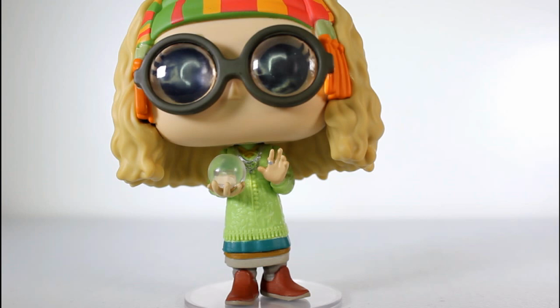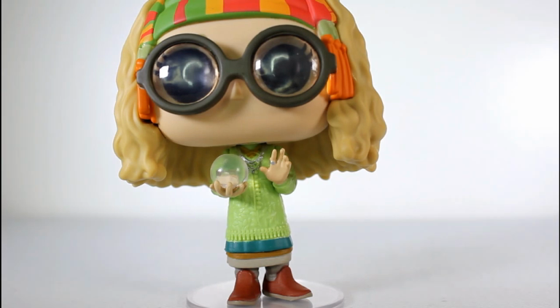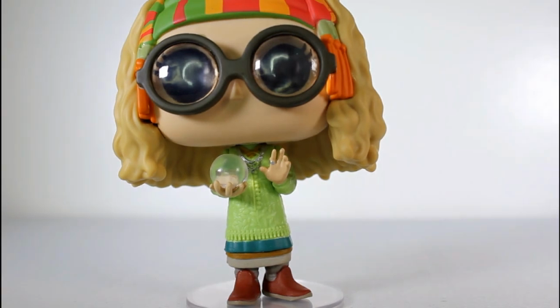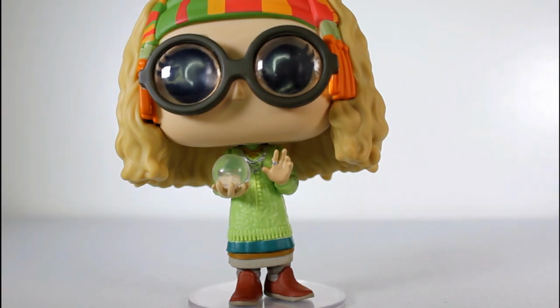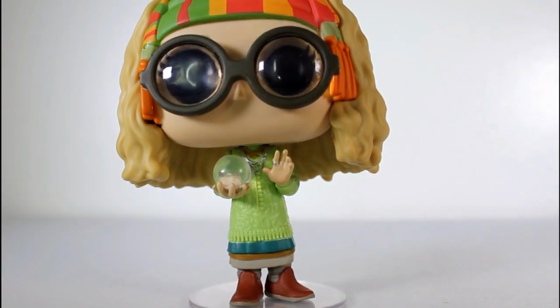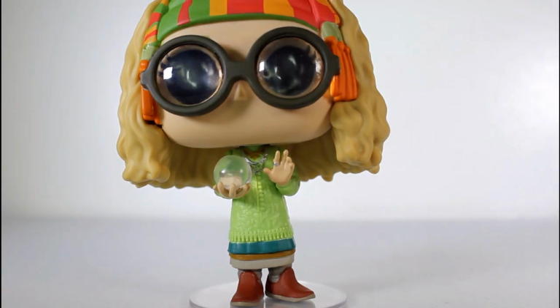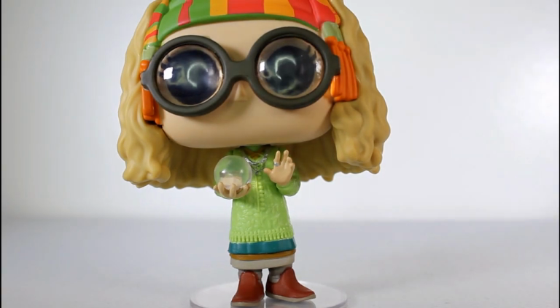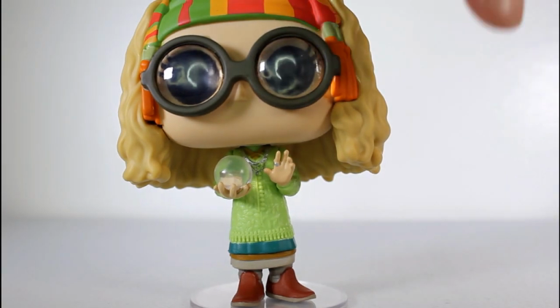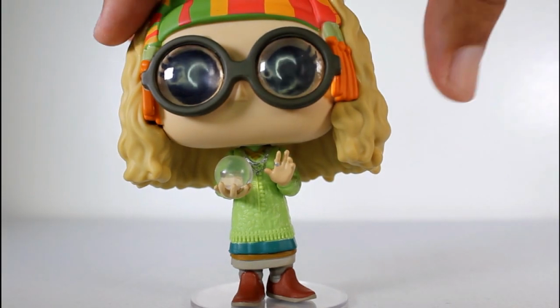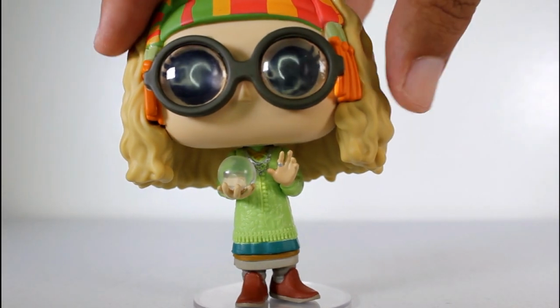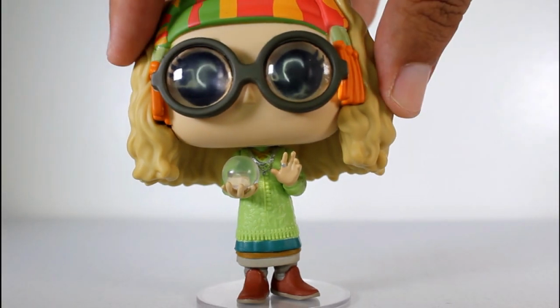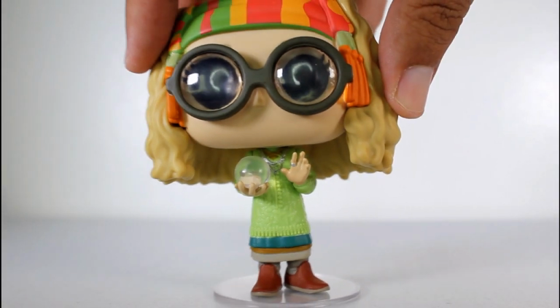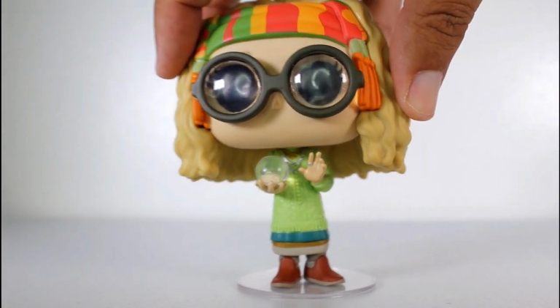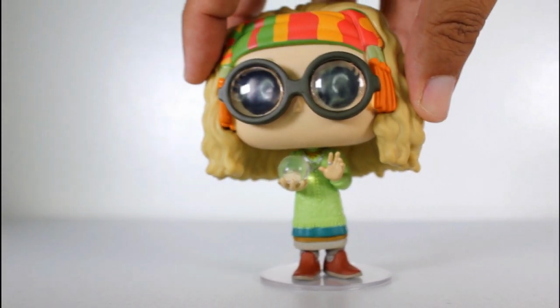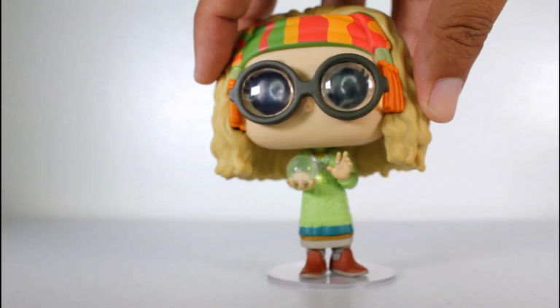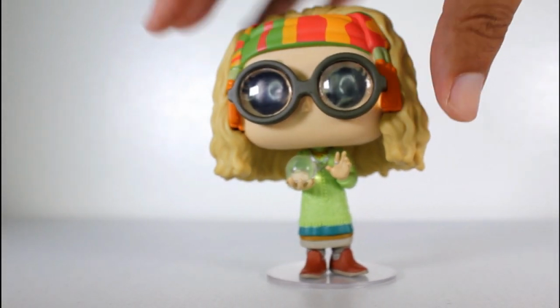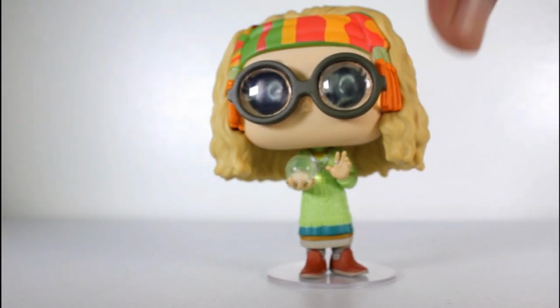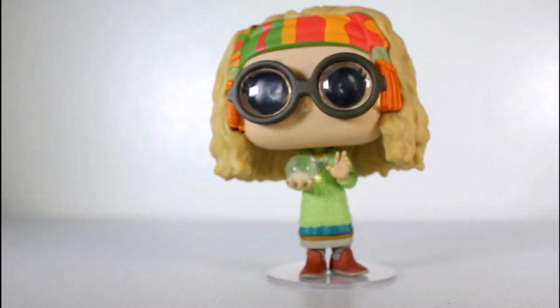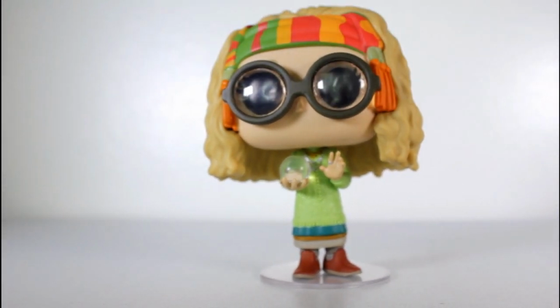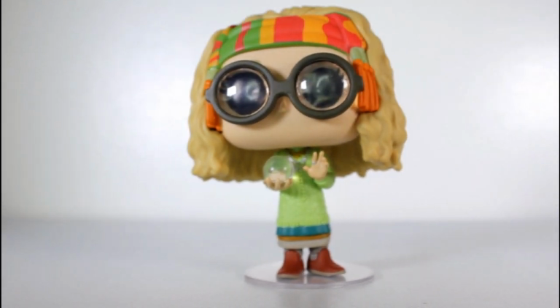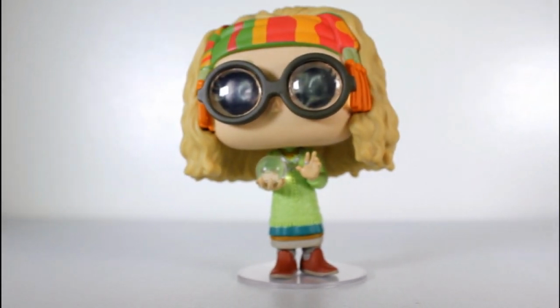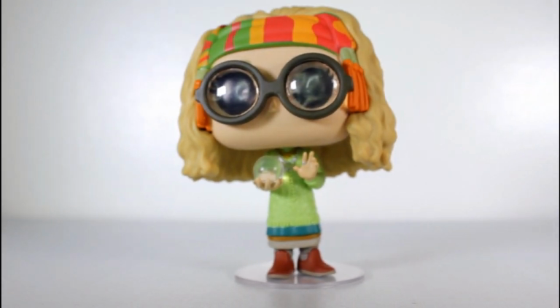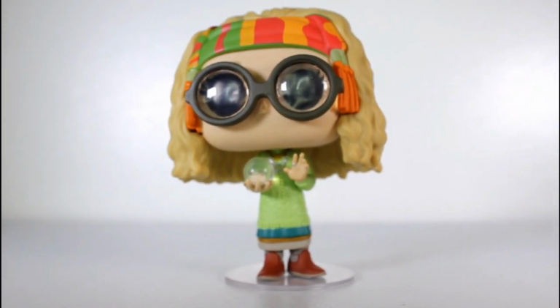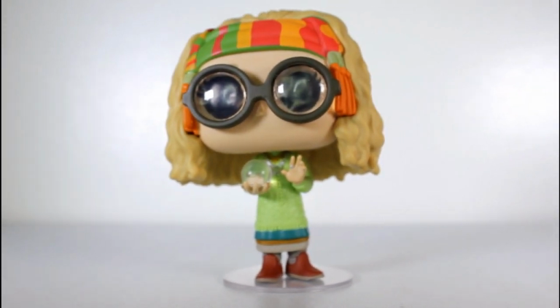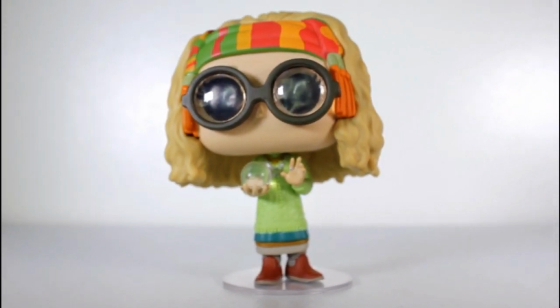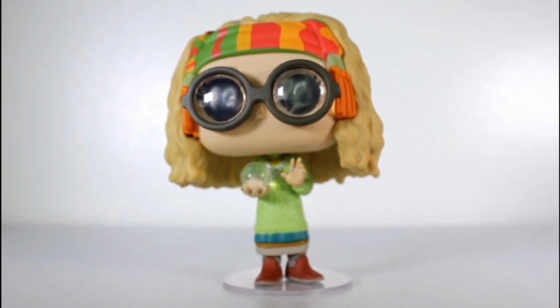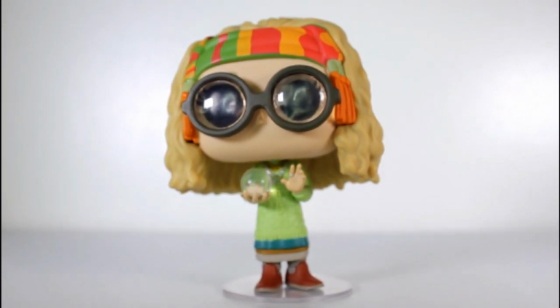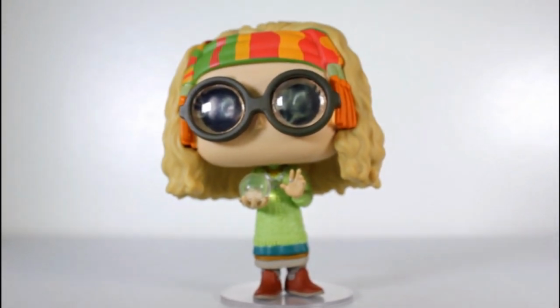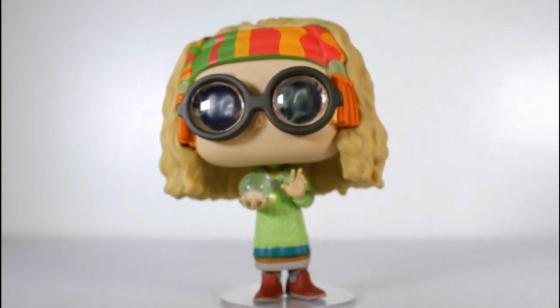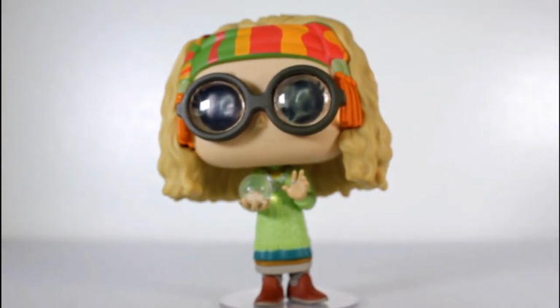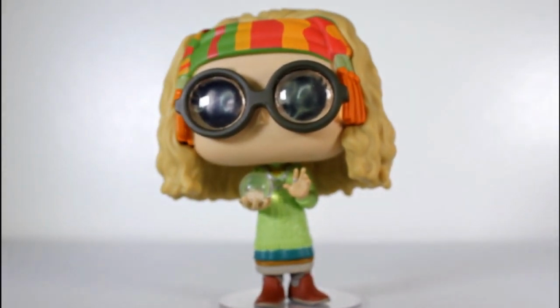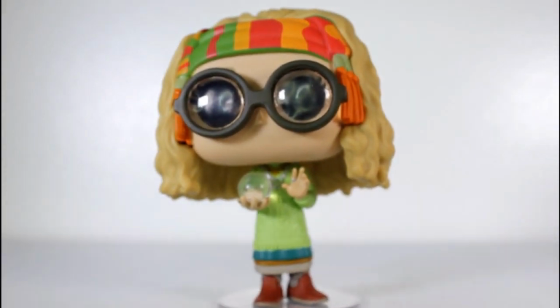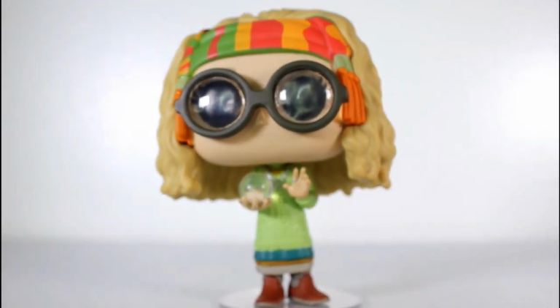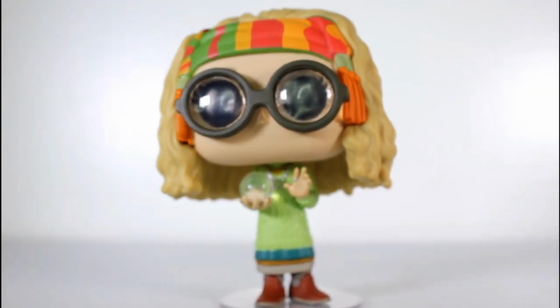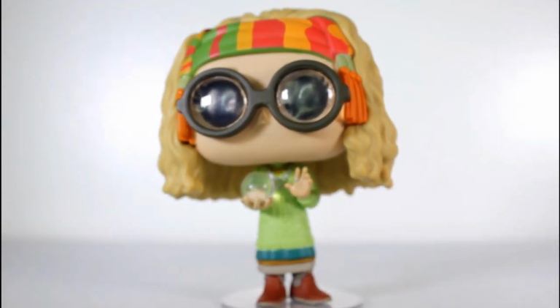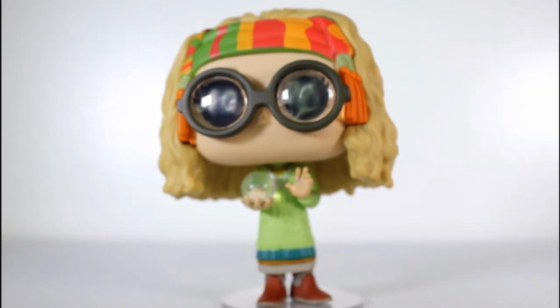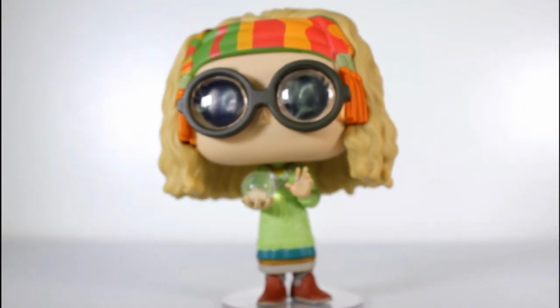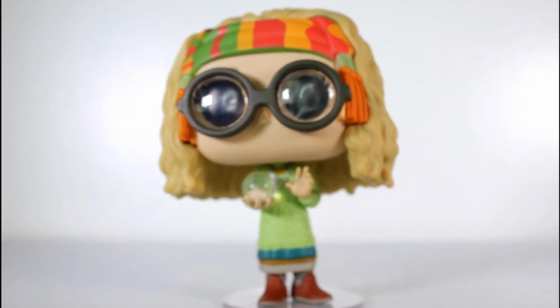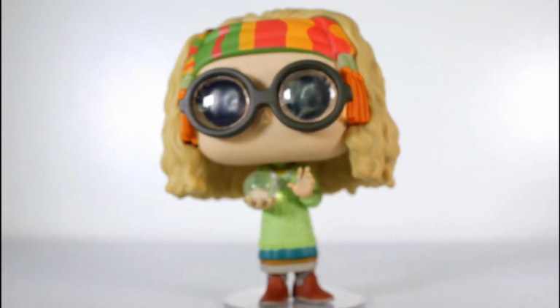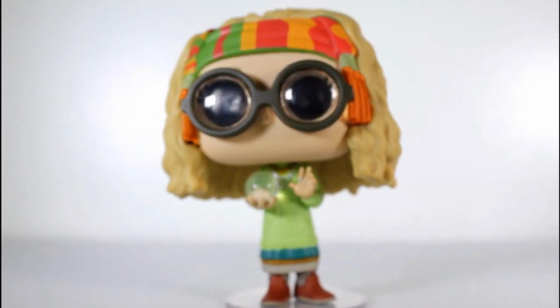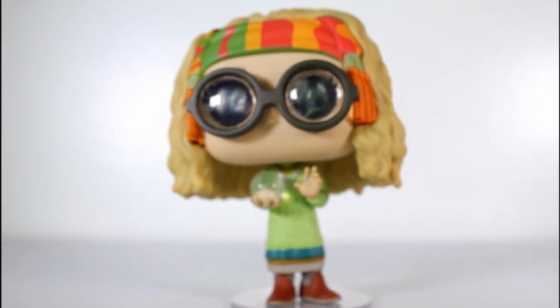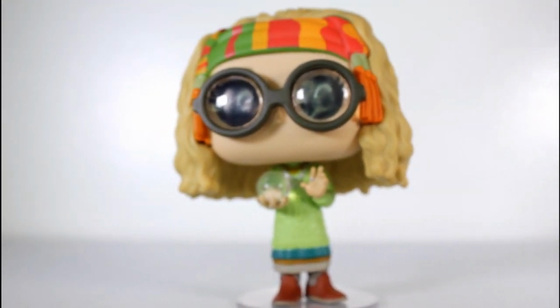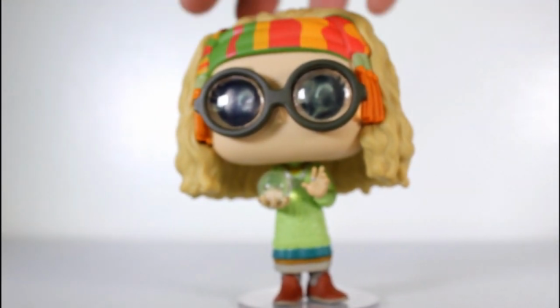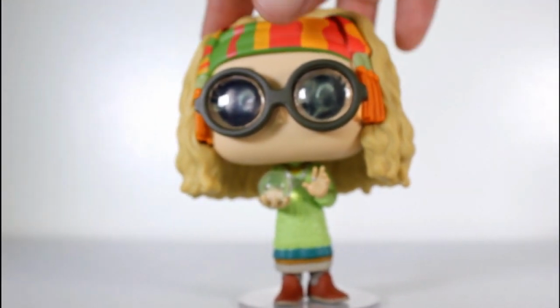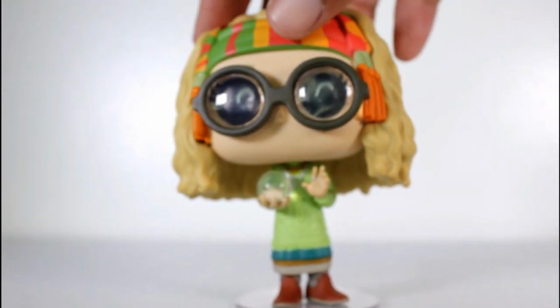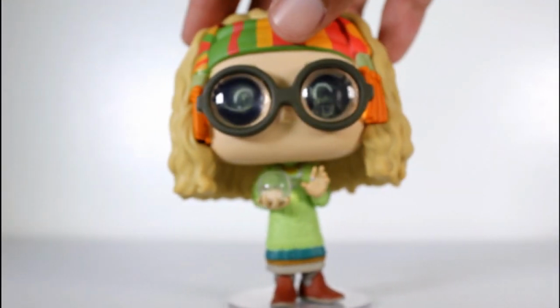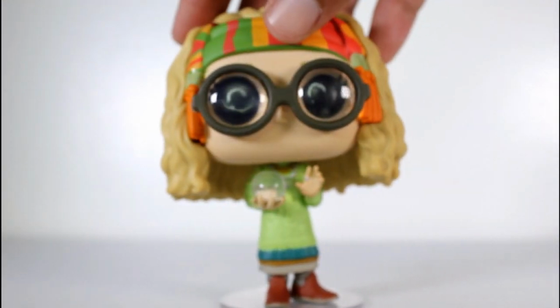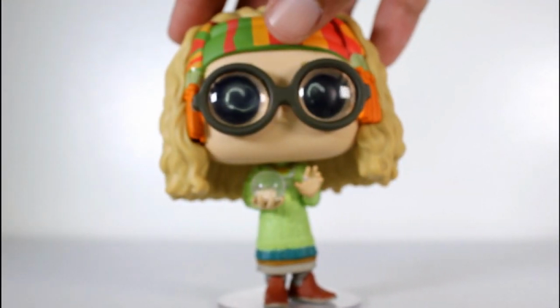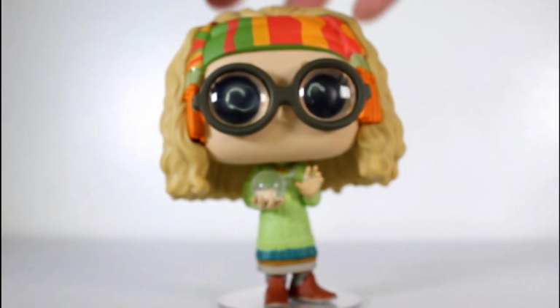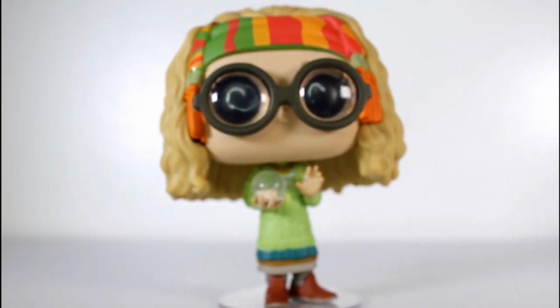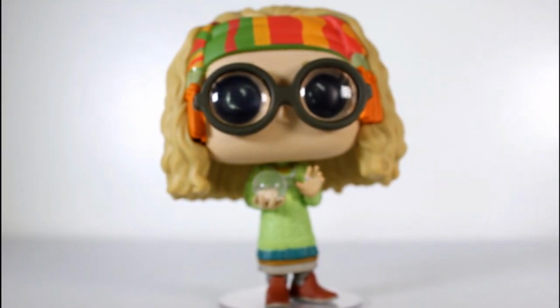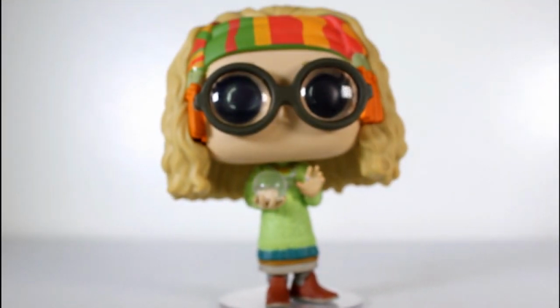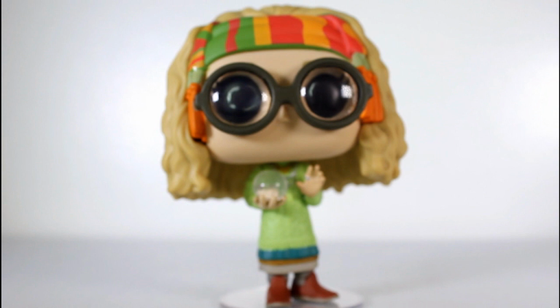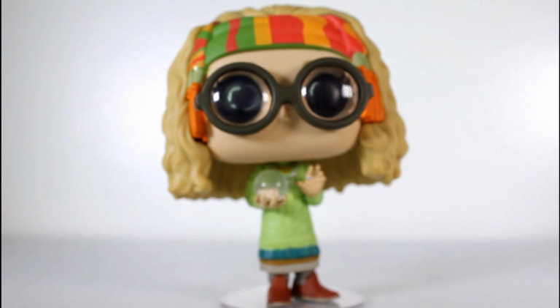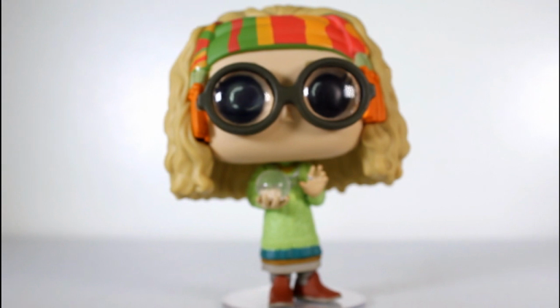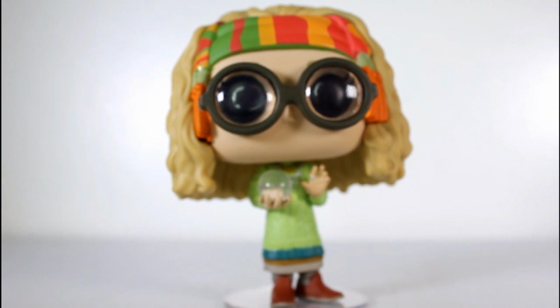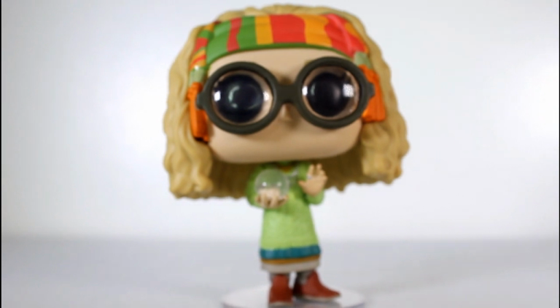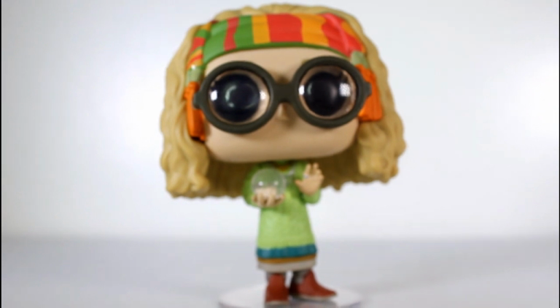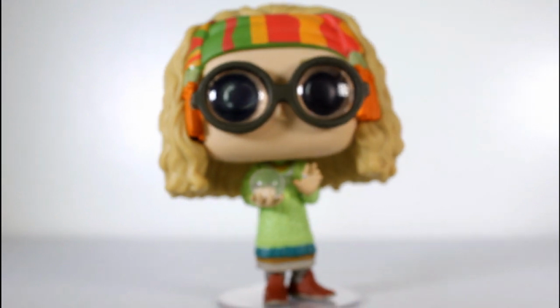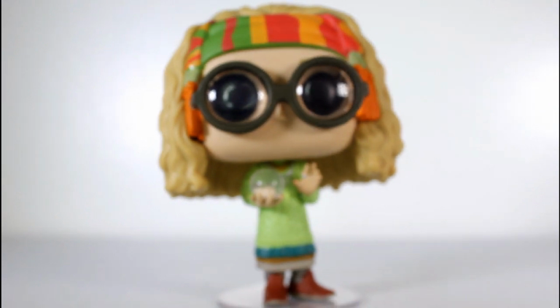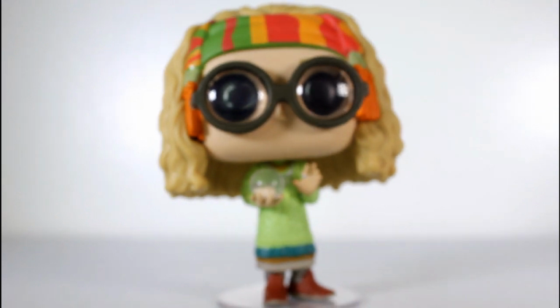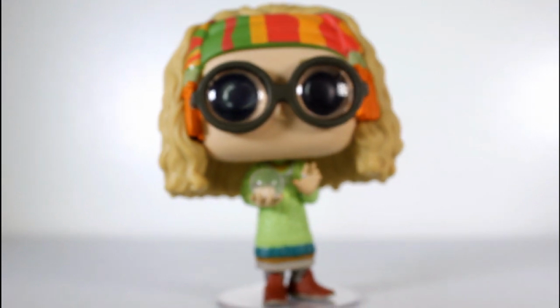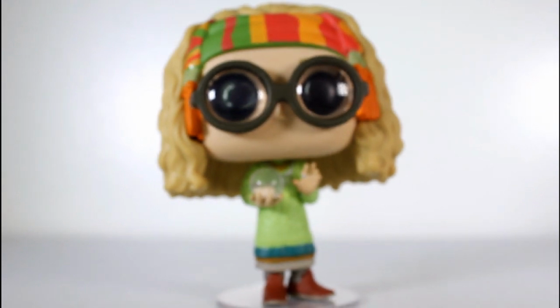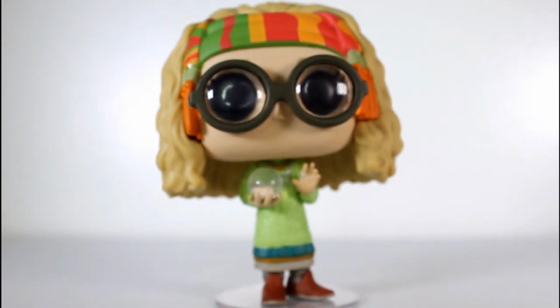This pop just looks really, really cool on the tabletop. I'm glad Funko got around to making it — I dig it a lot.